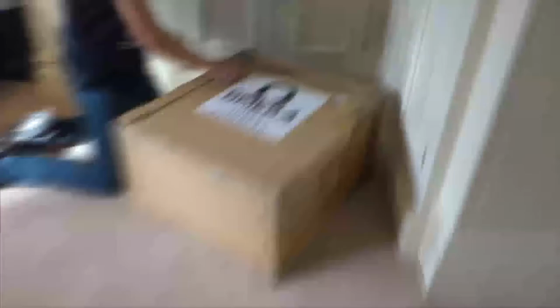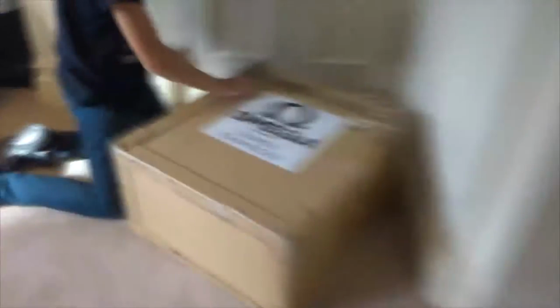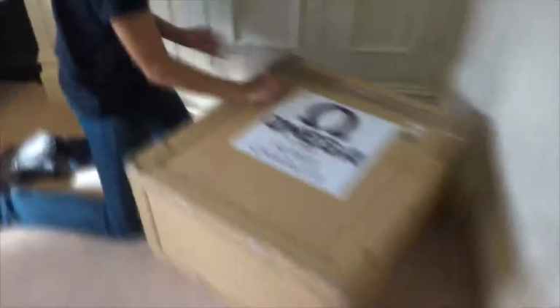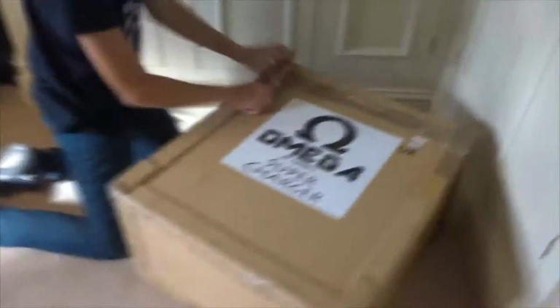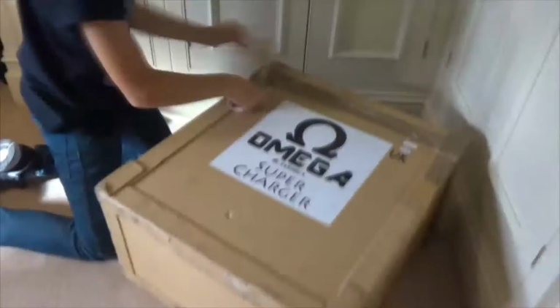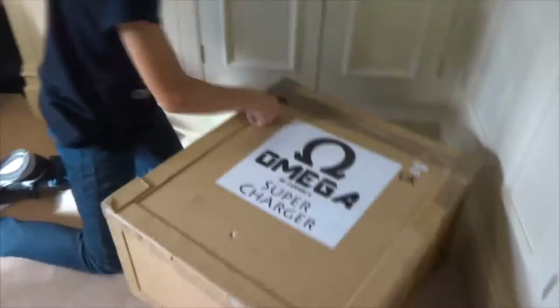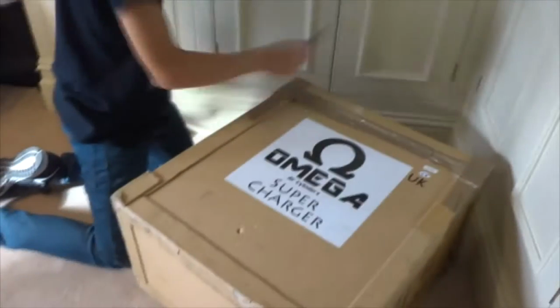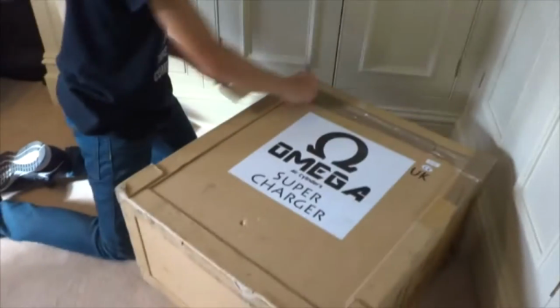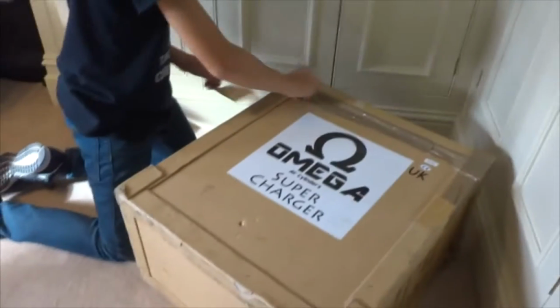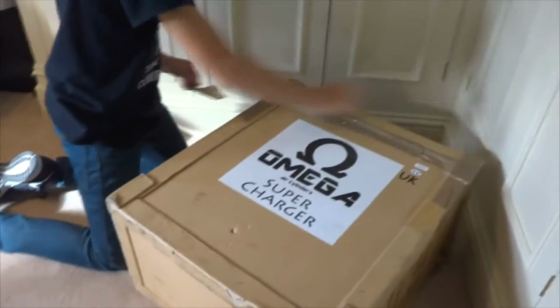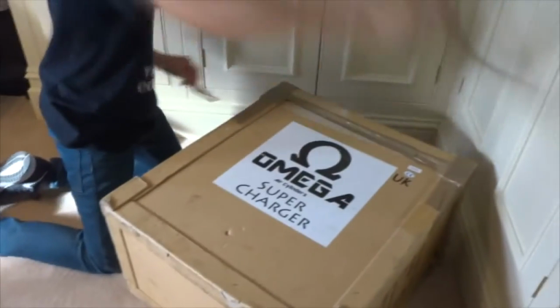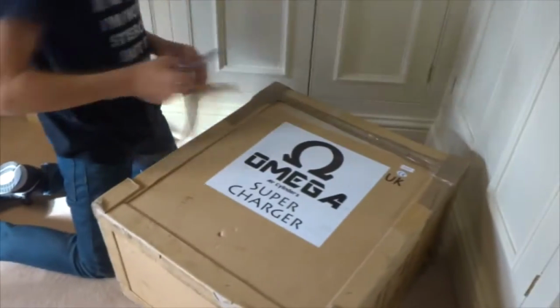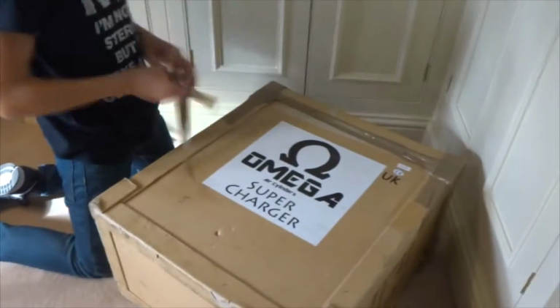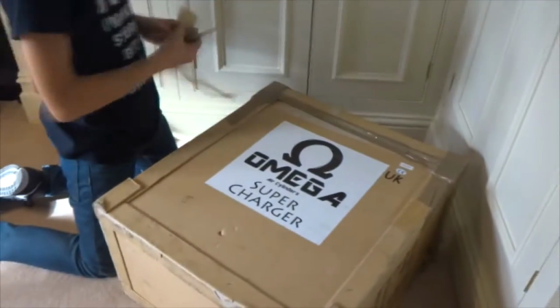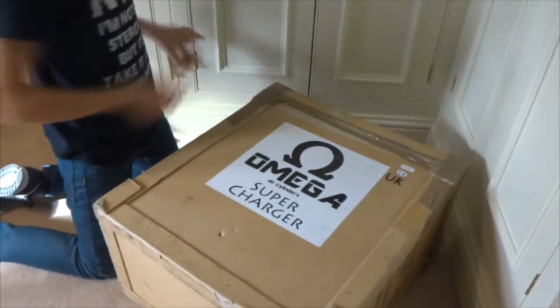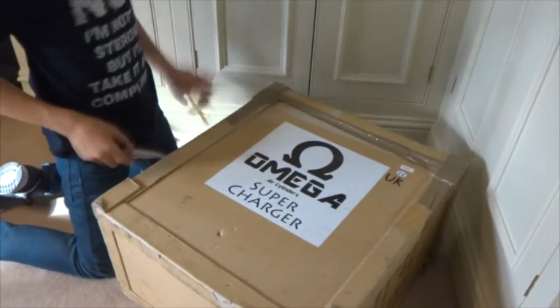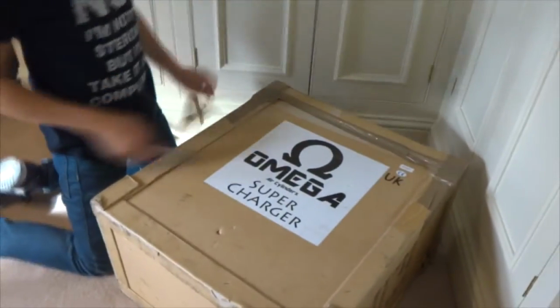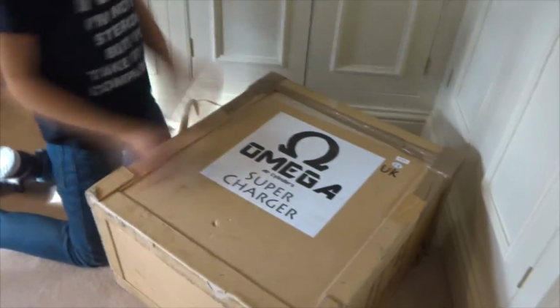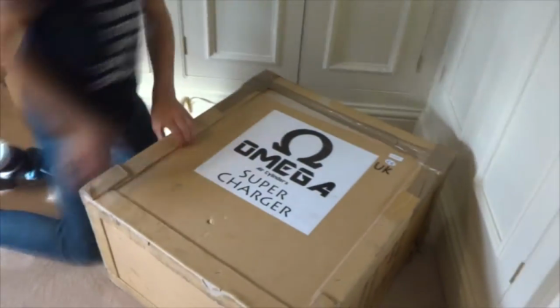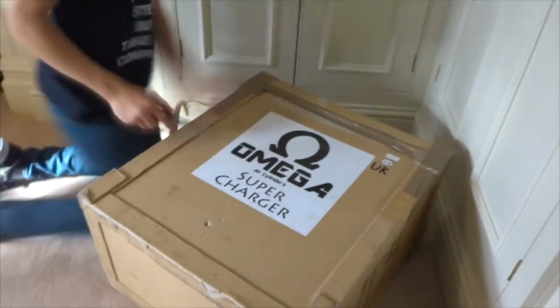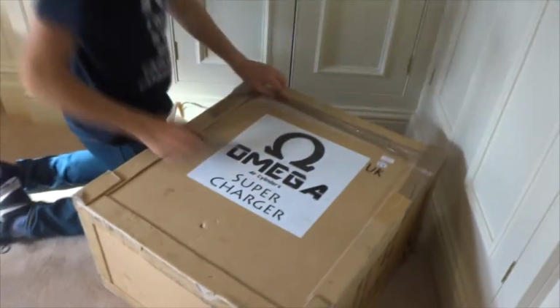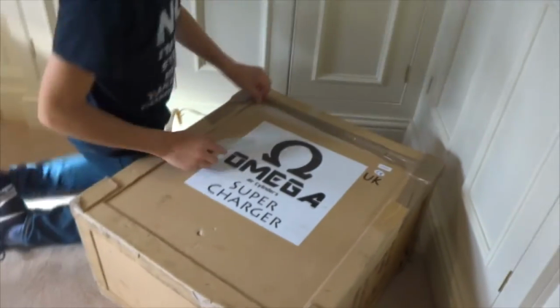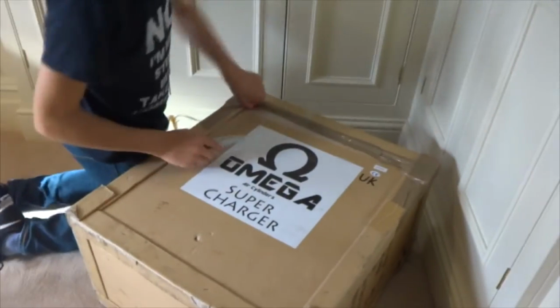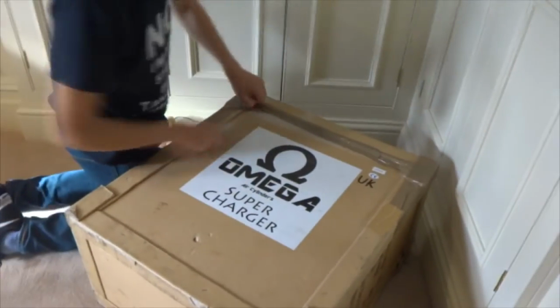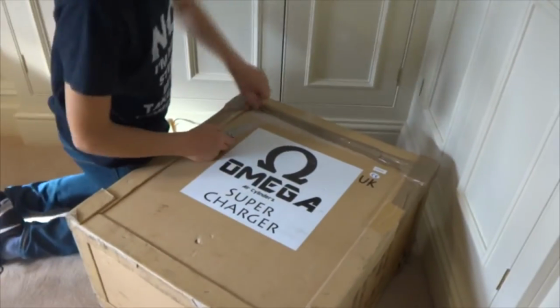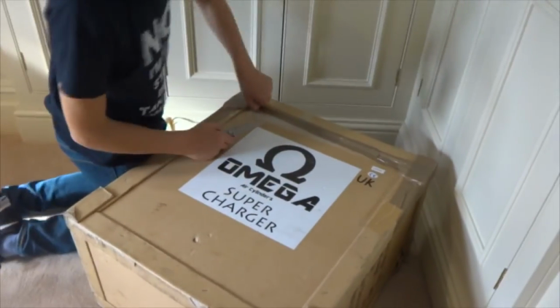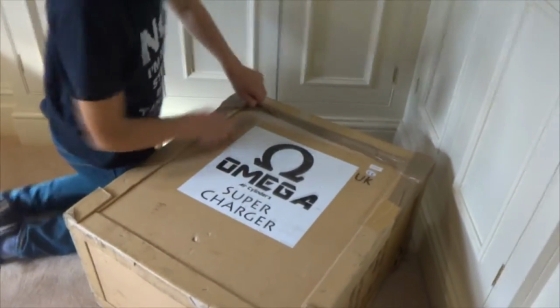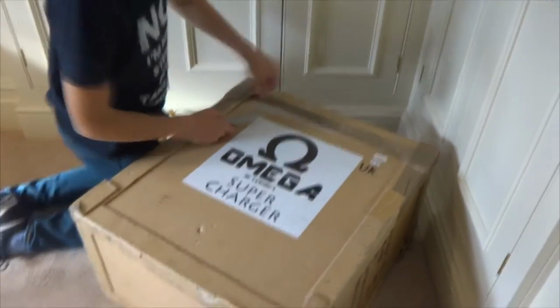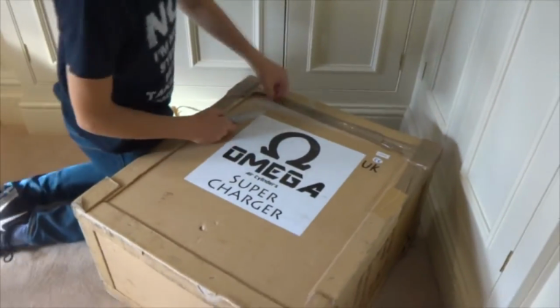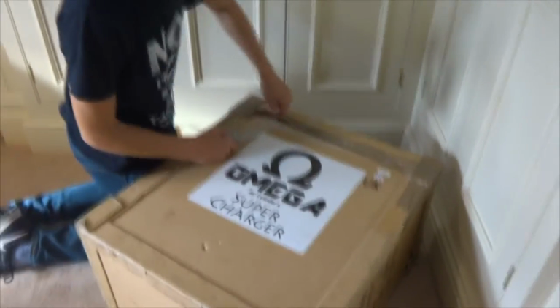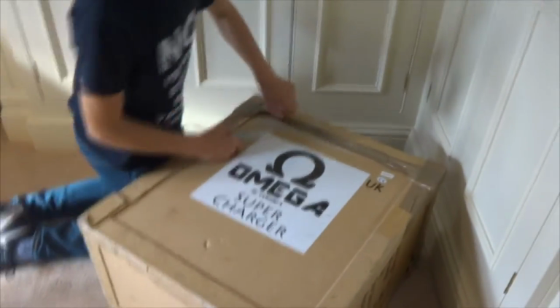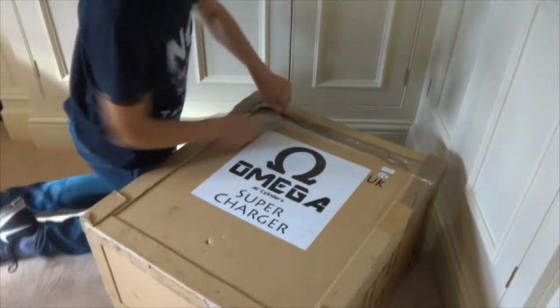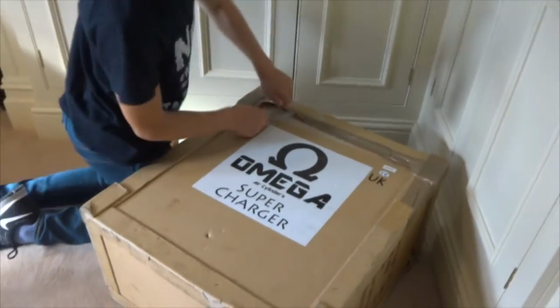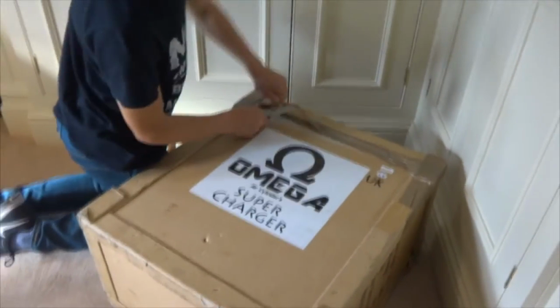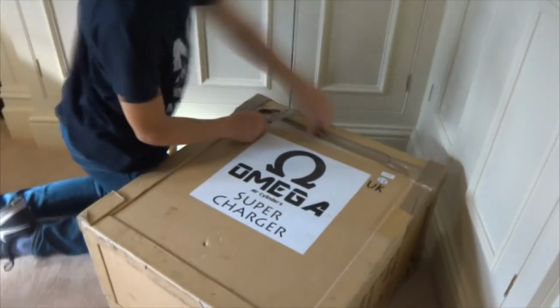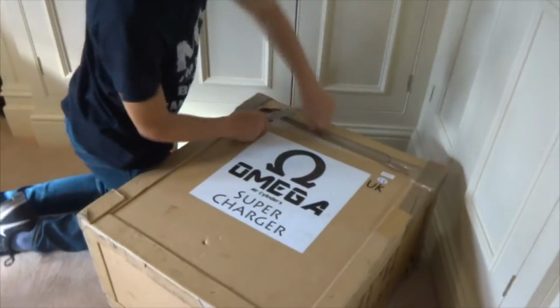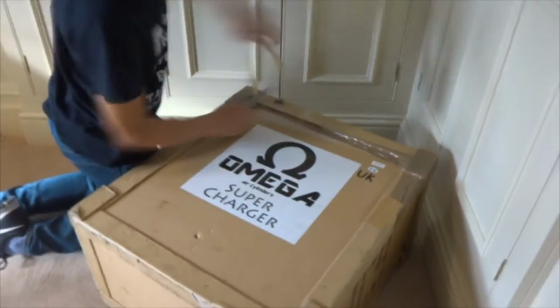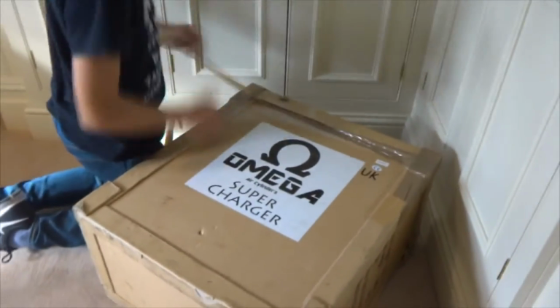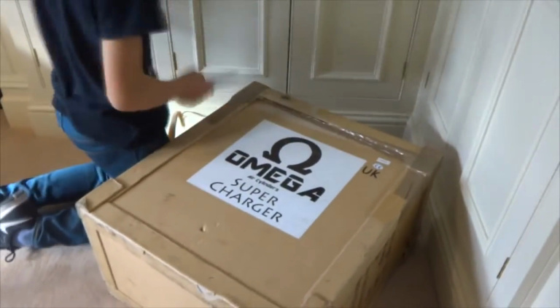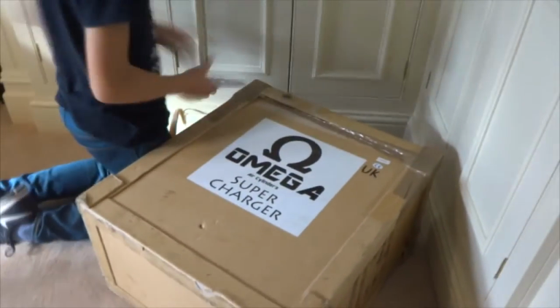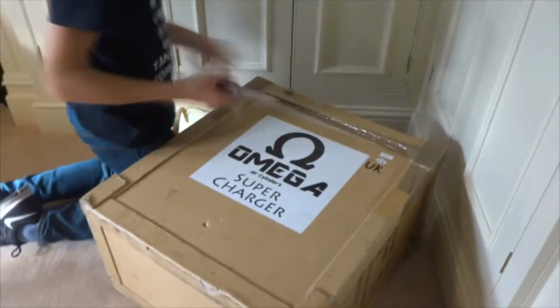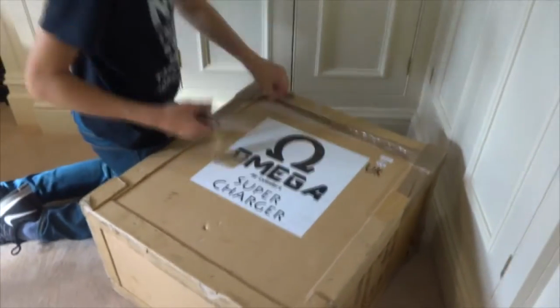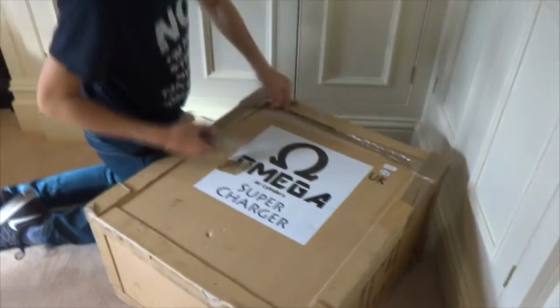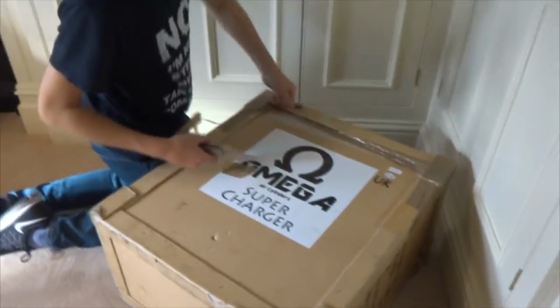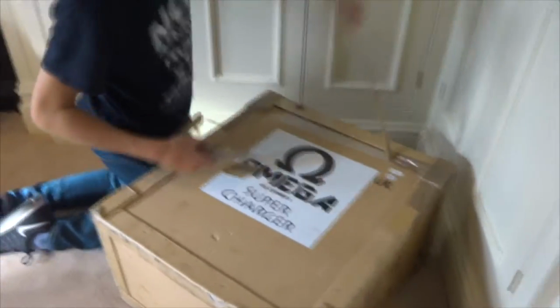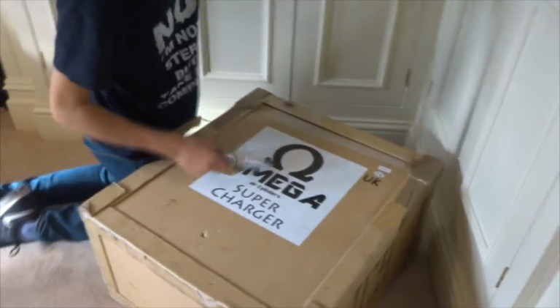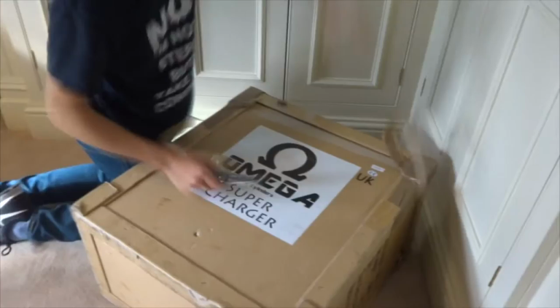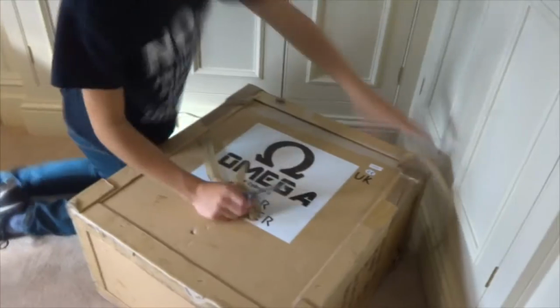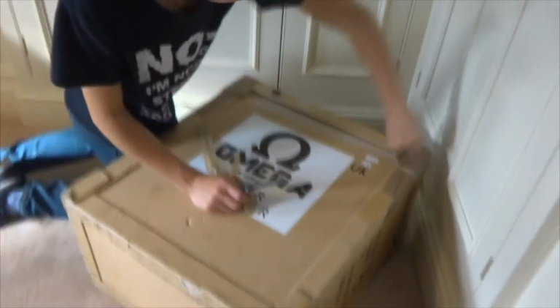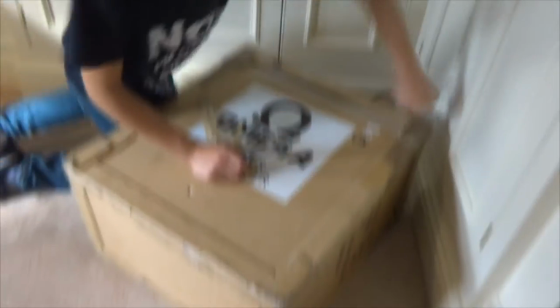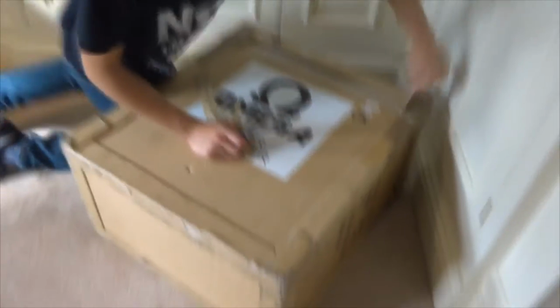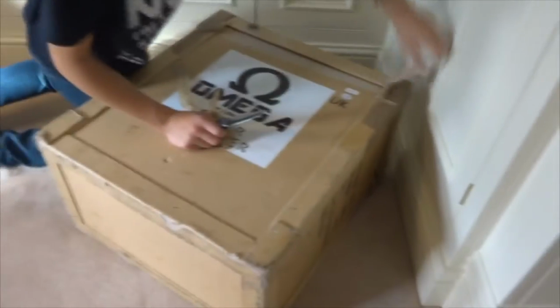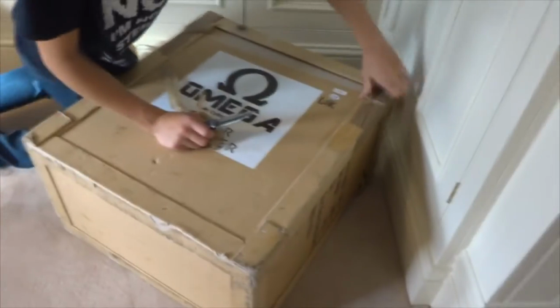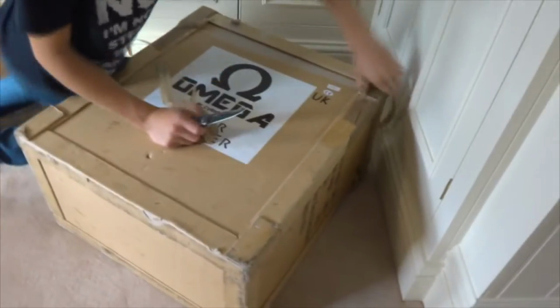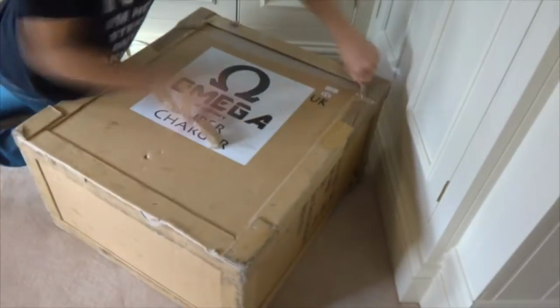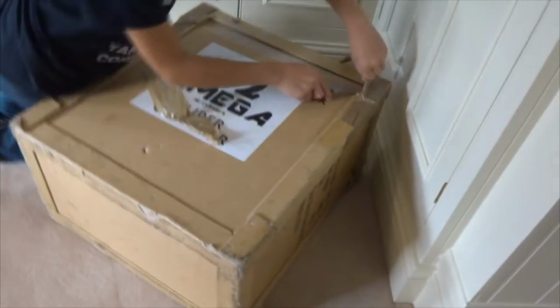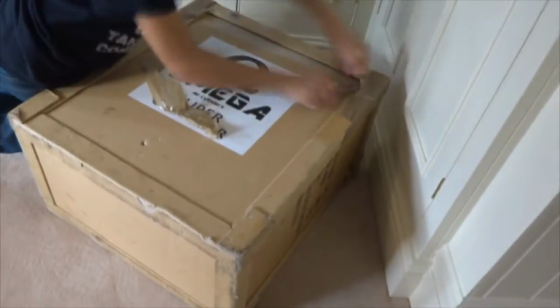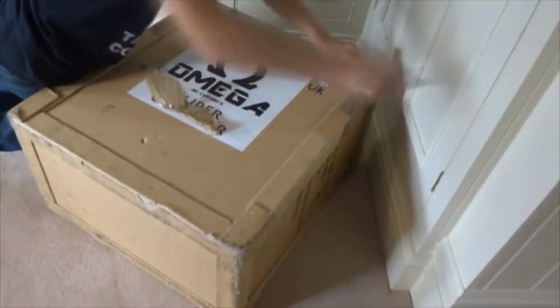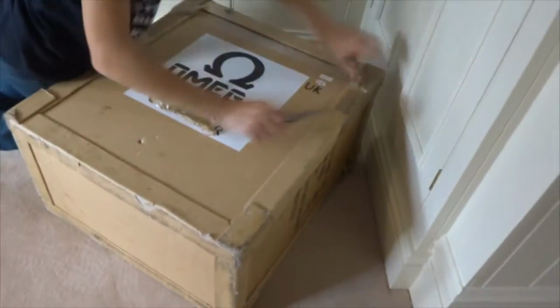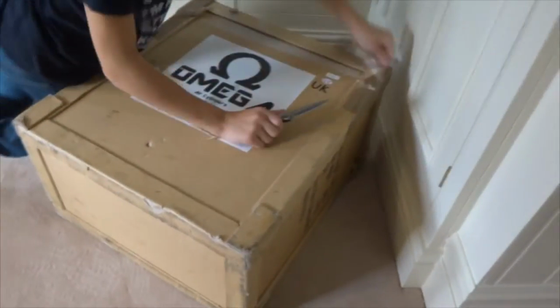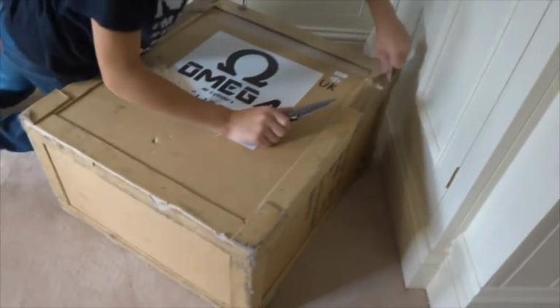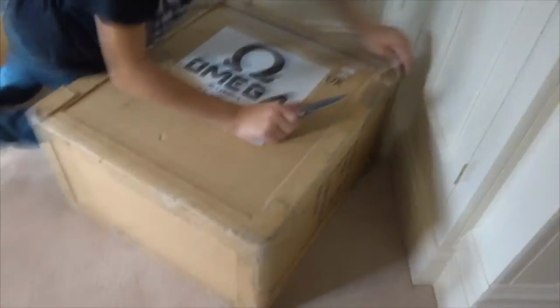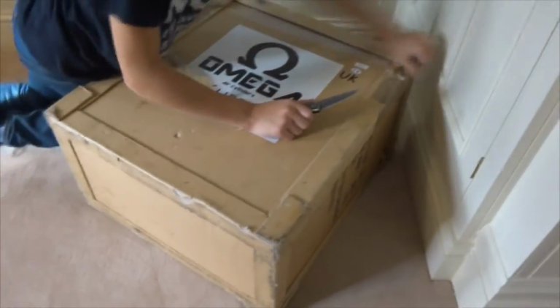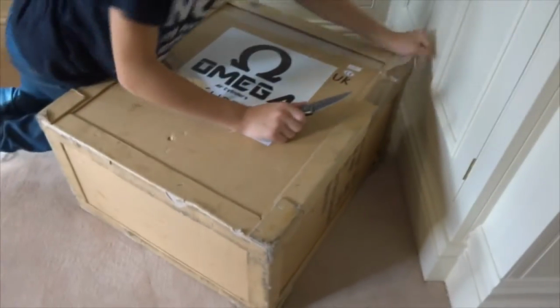Hey guys, Swagmeister420 here, and today I'm bringing a review, unboxing, setup and test video for the Omega Super Compressor.